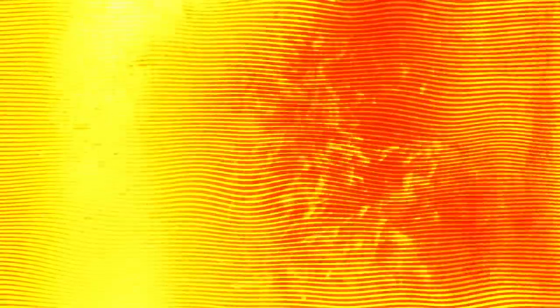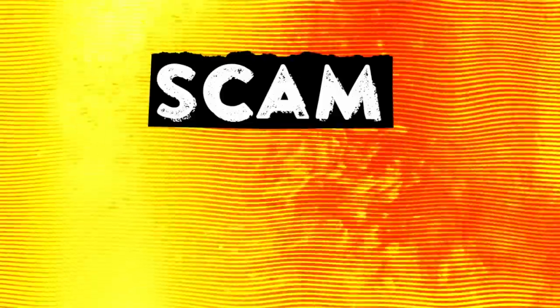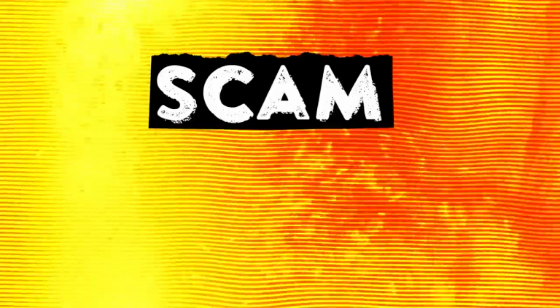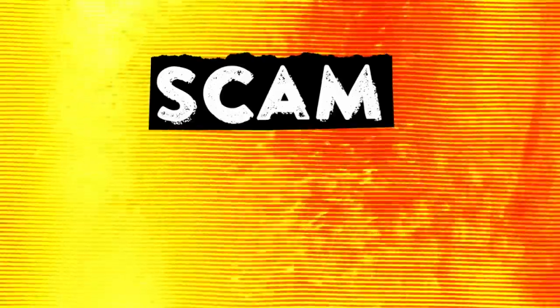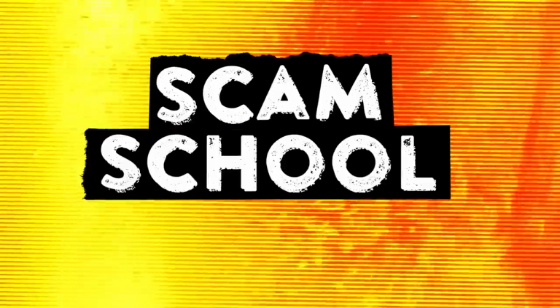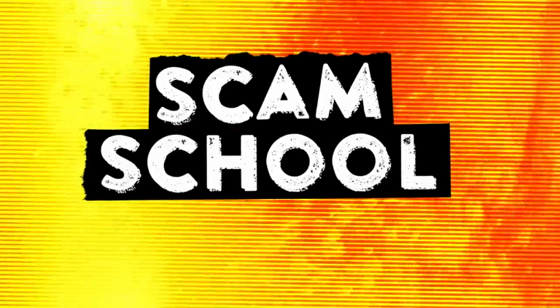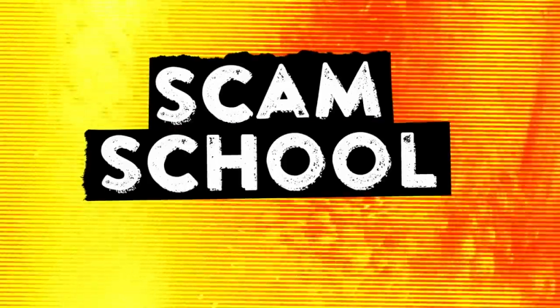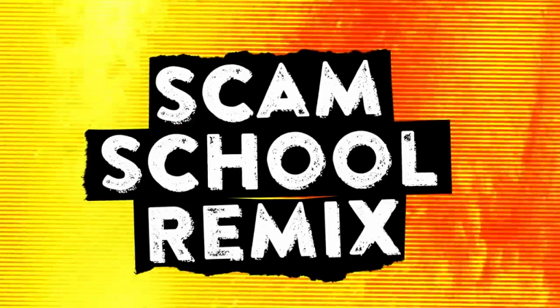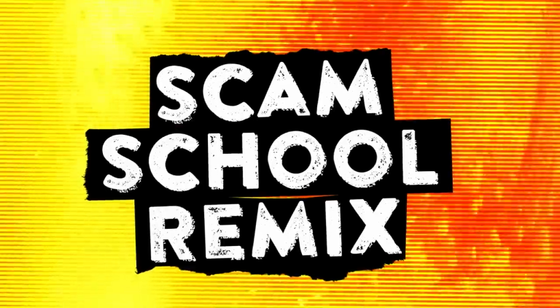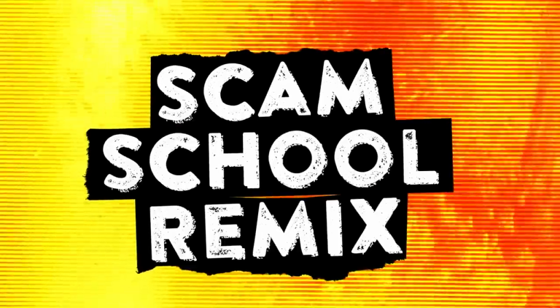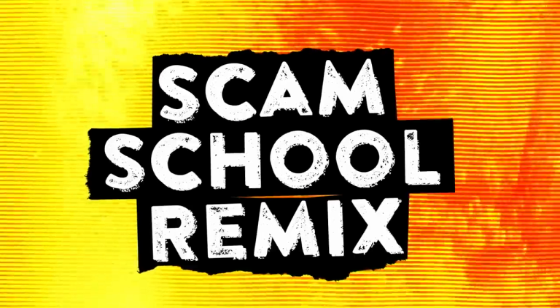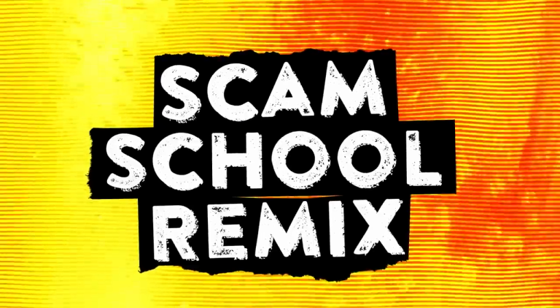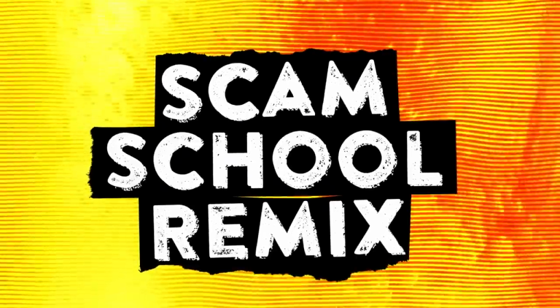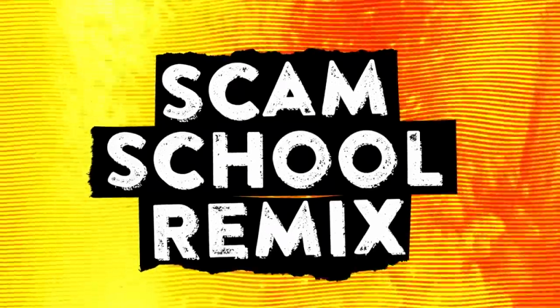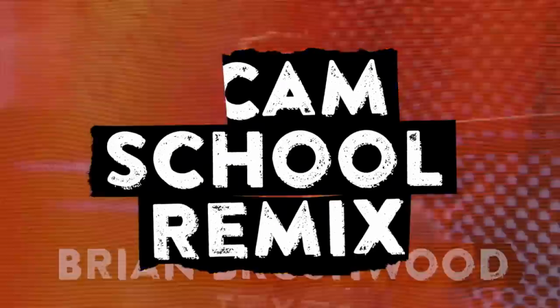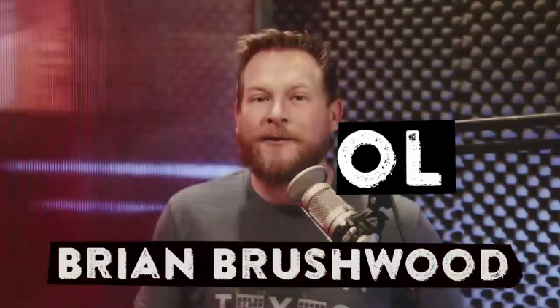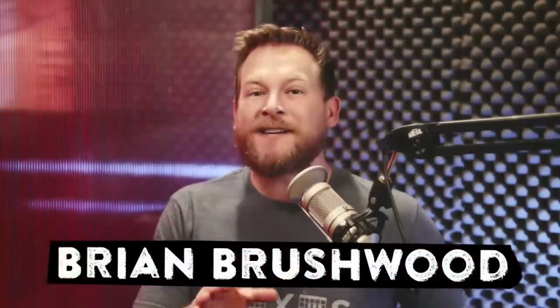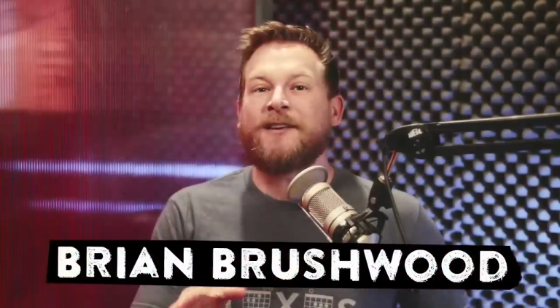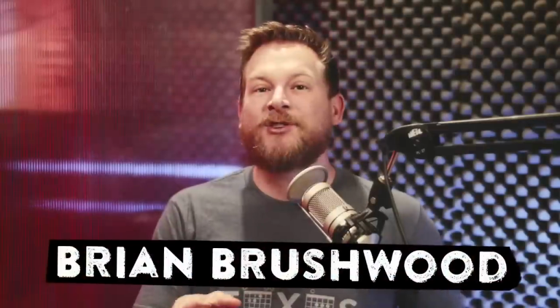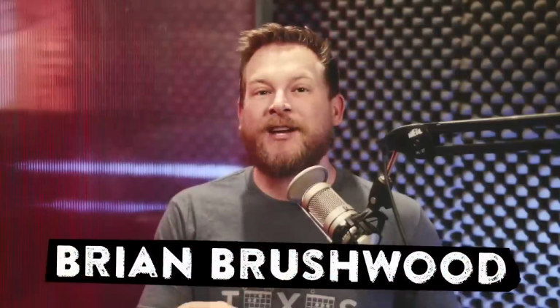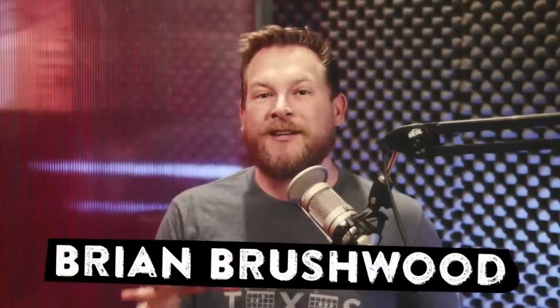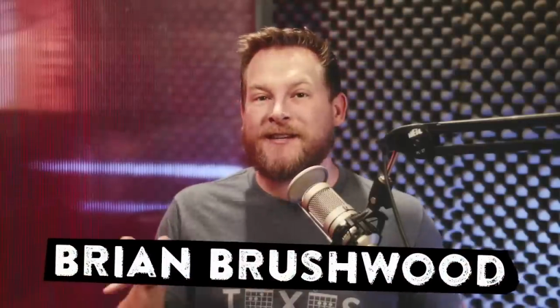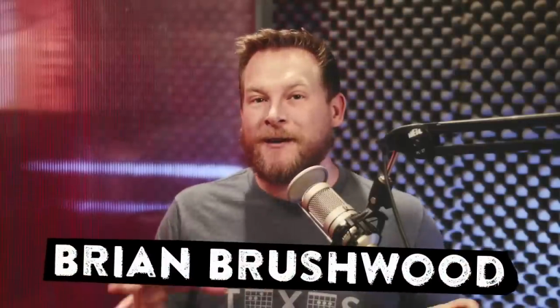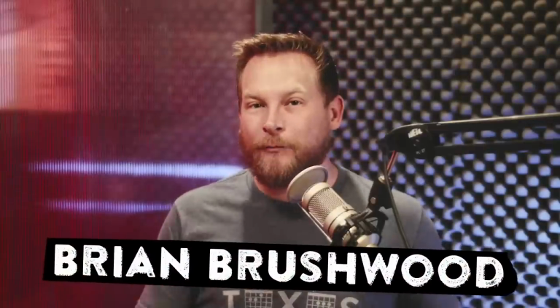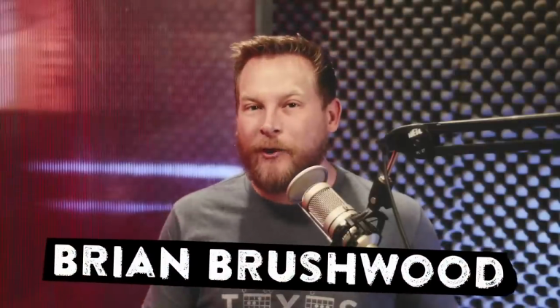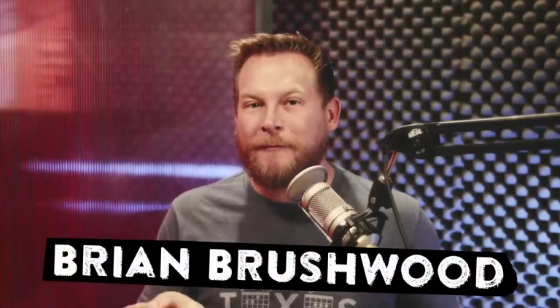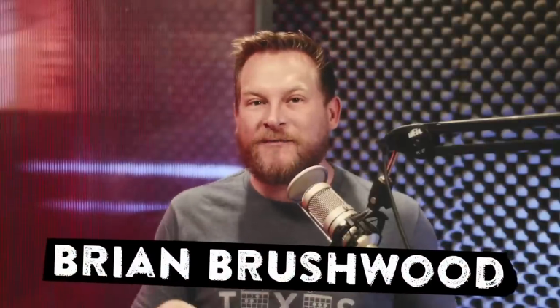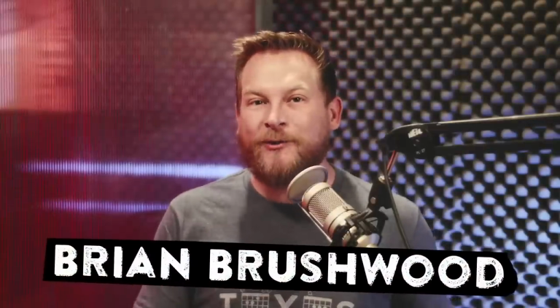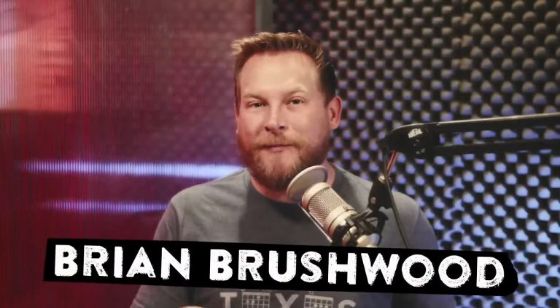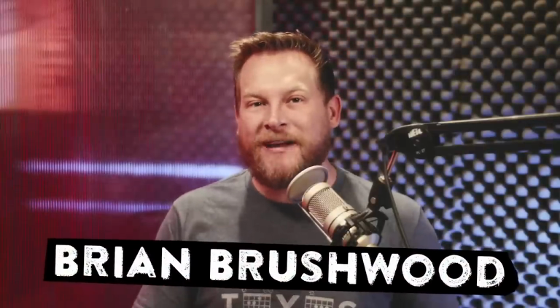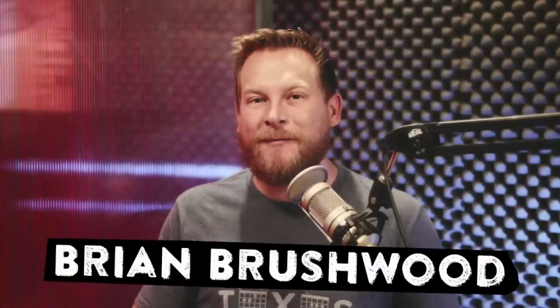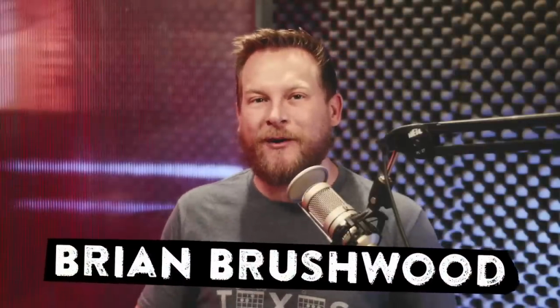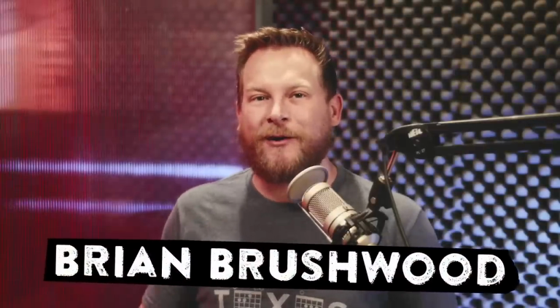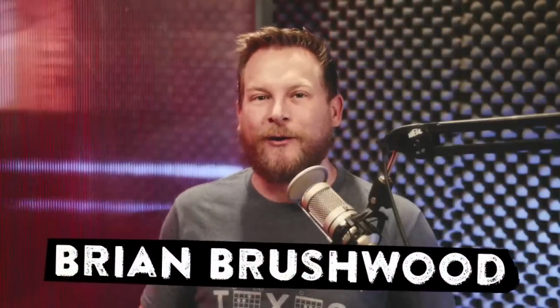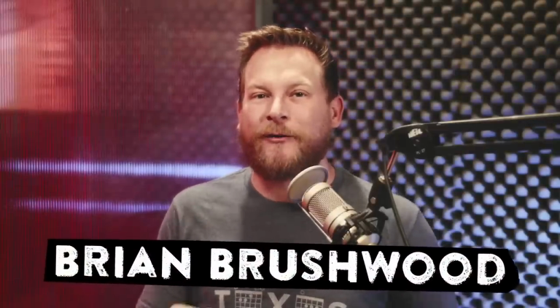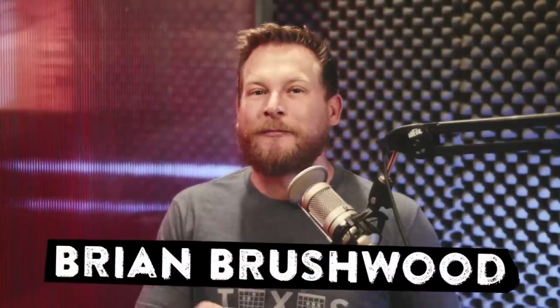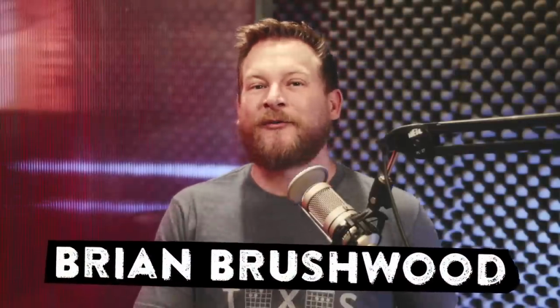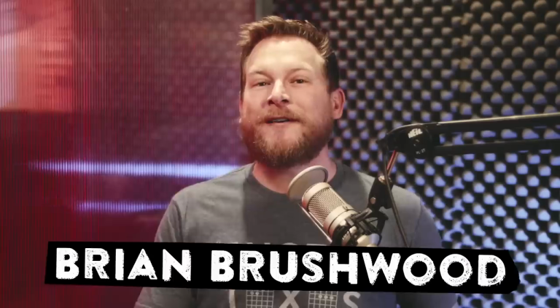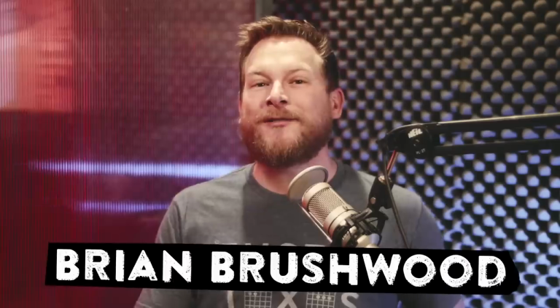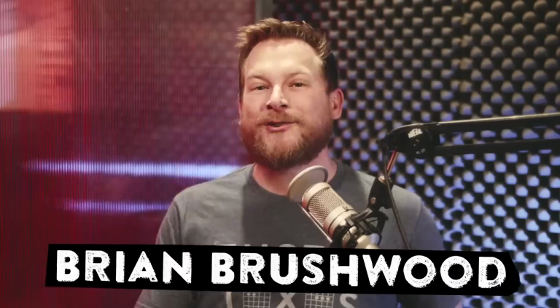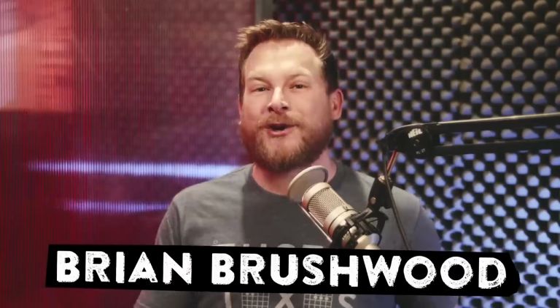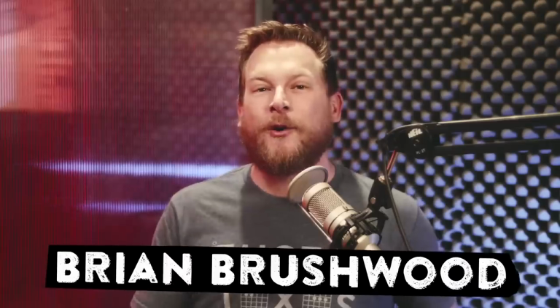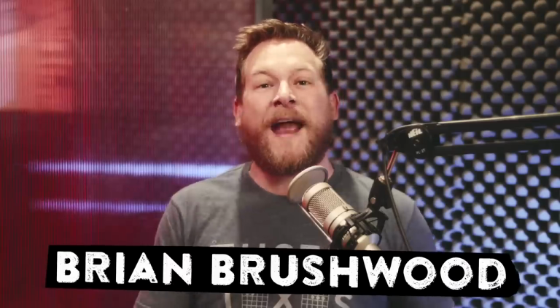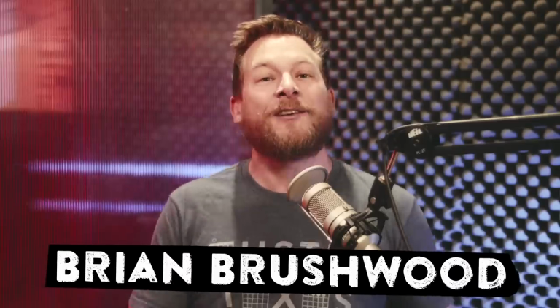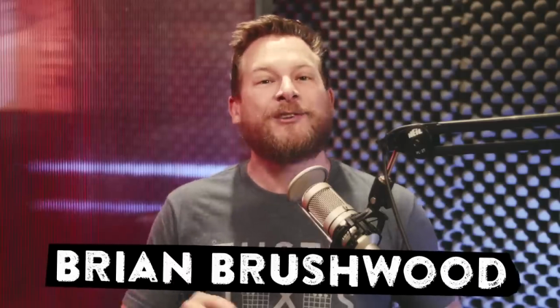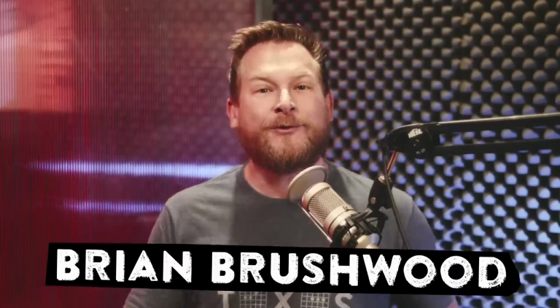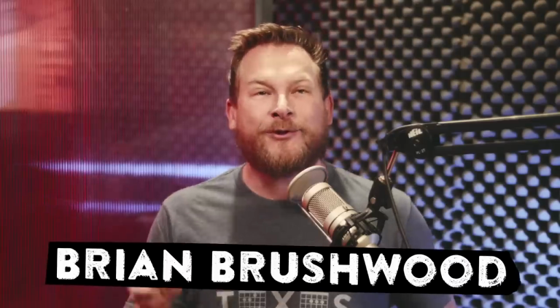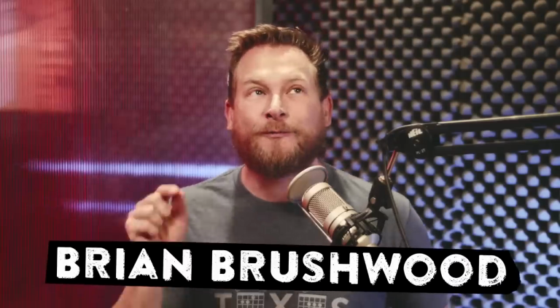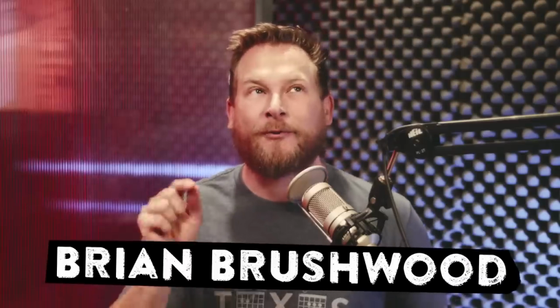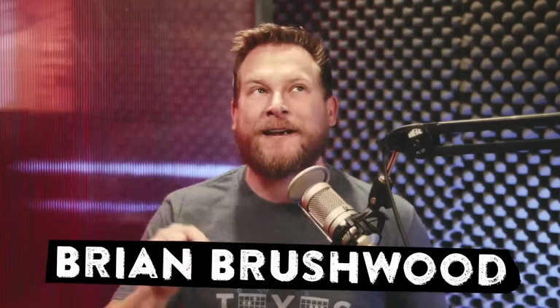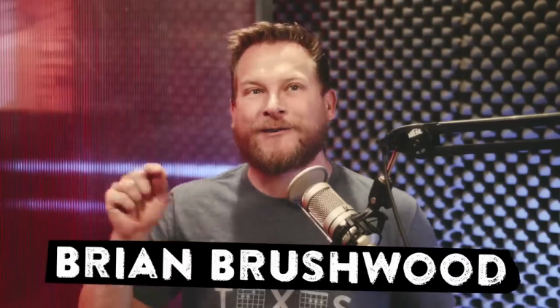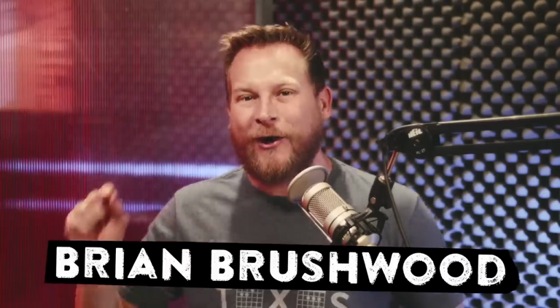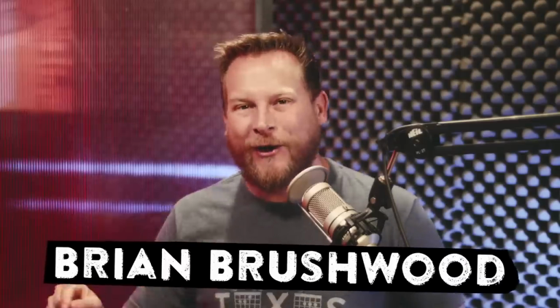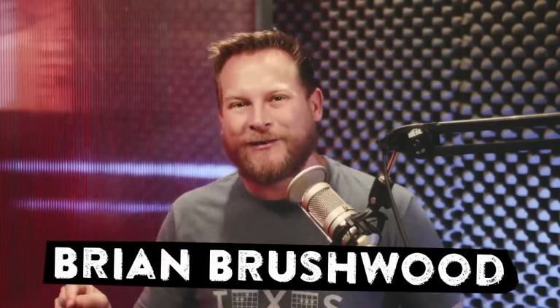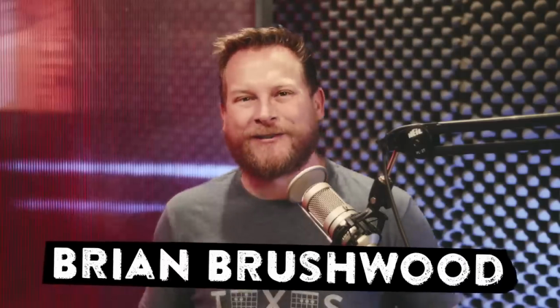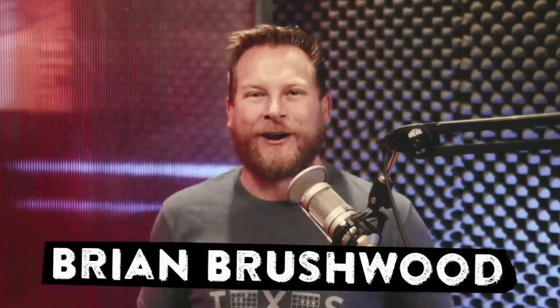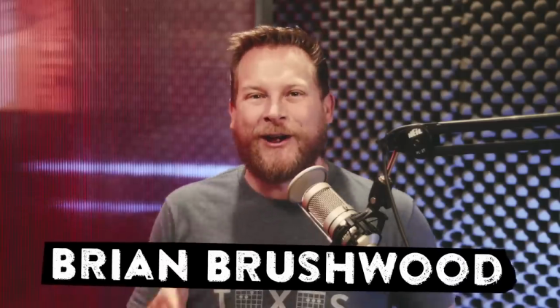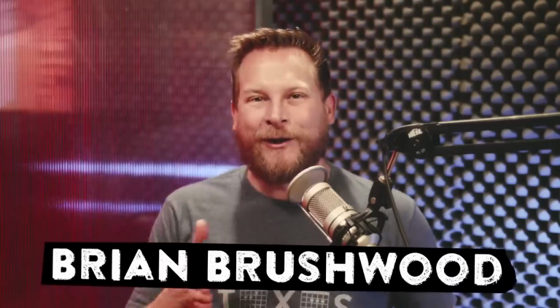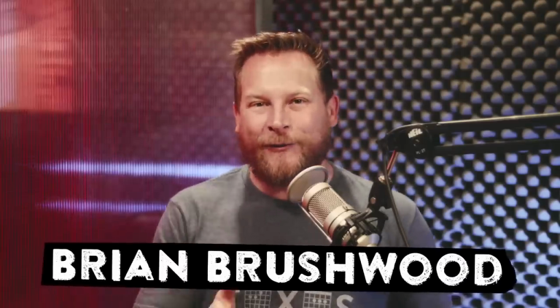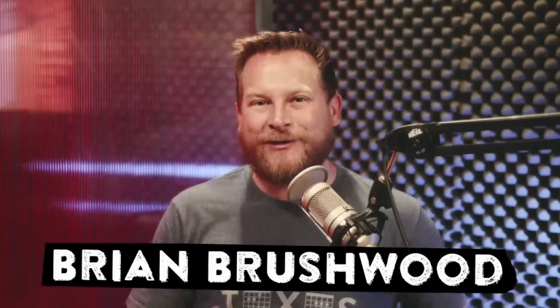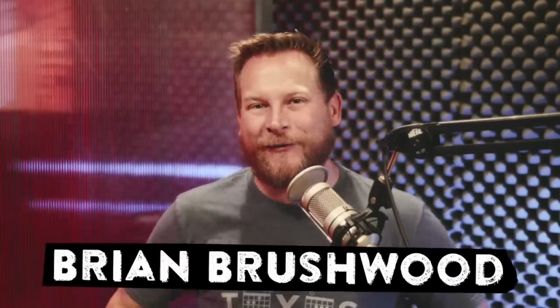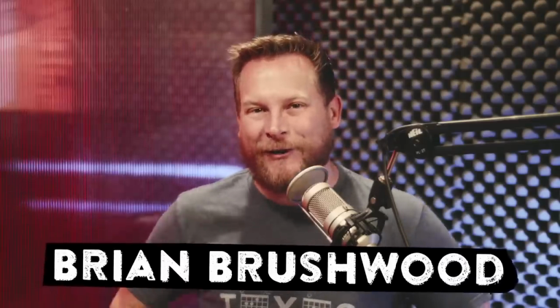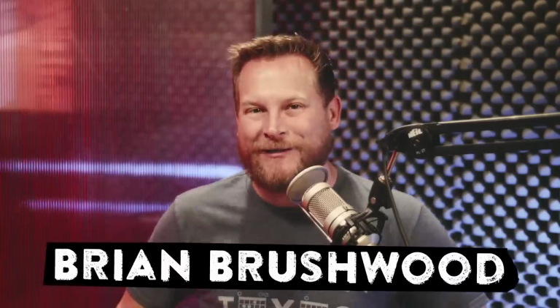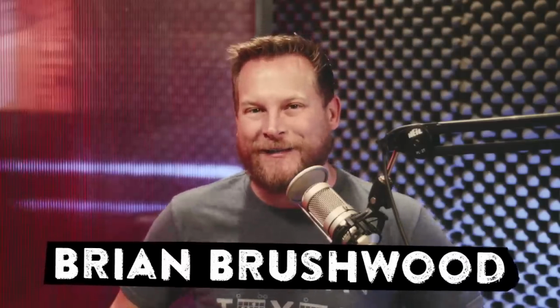Scam School Remix! Here's an ingenious impromptu money miracle from friend of the show and YouTube prankster all-star, Rich Ferguson.